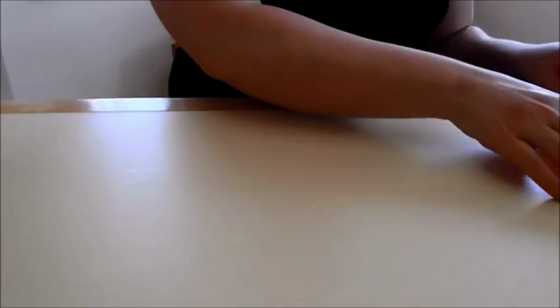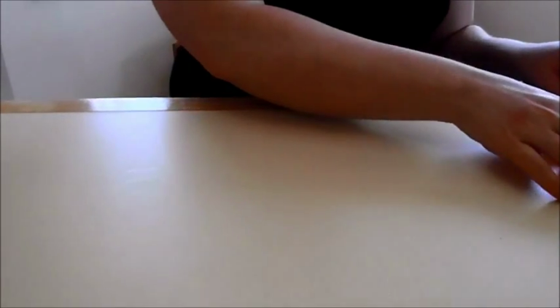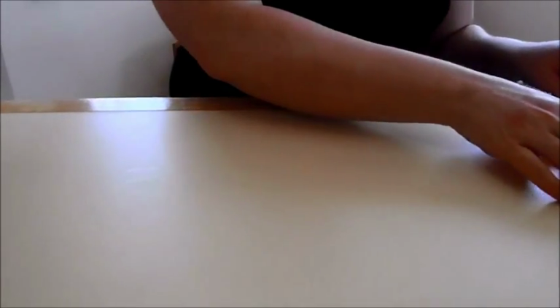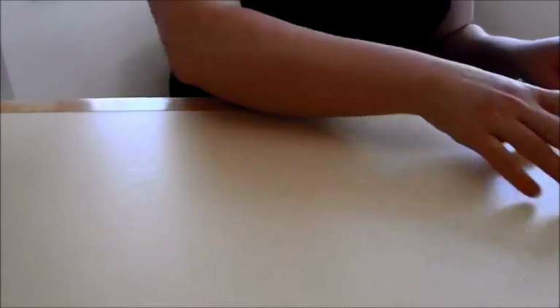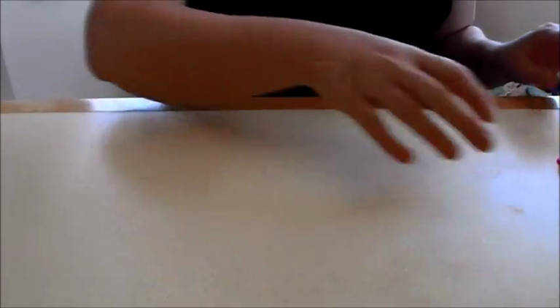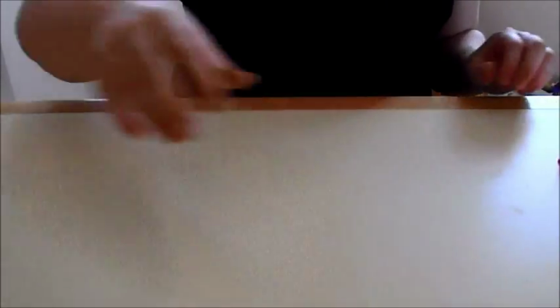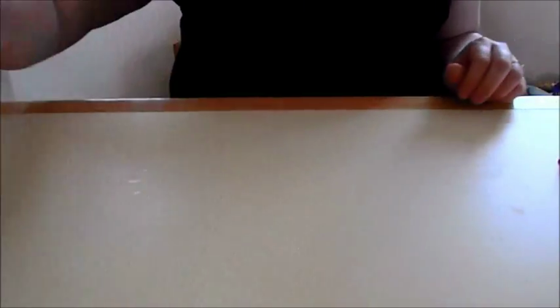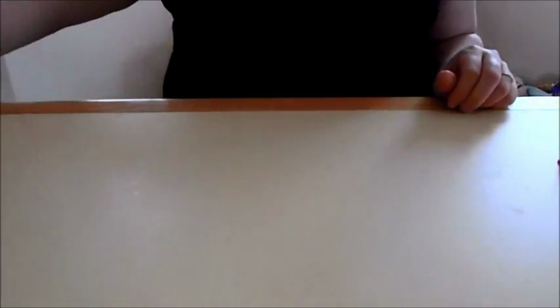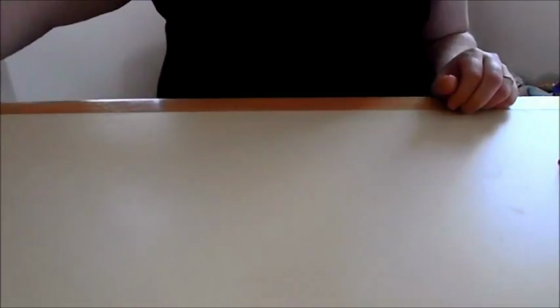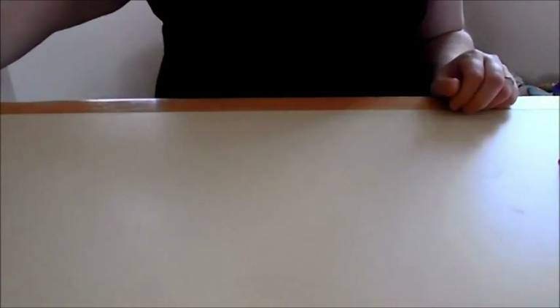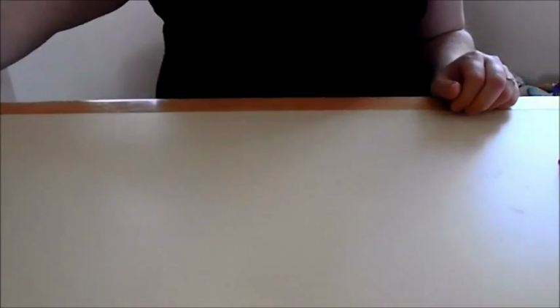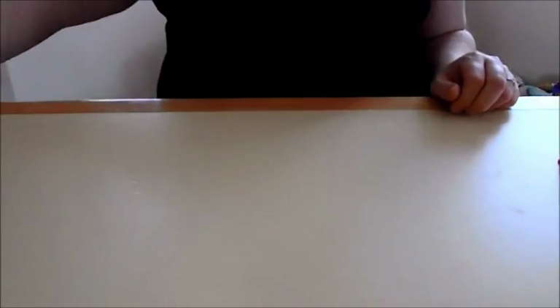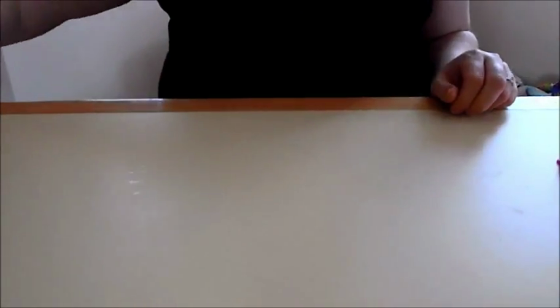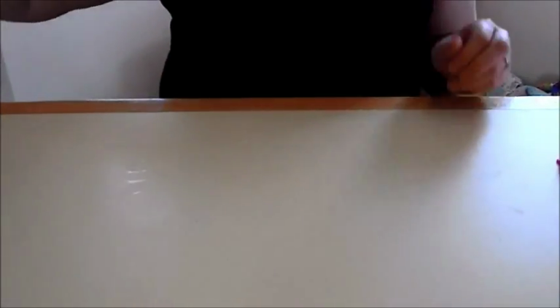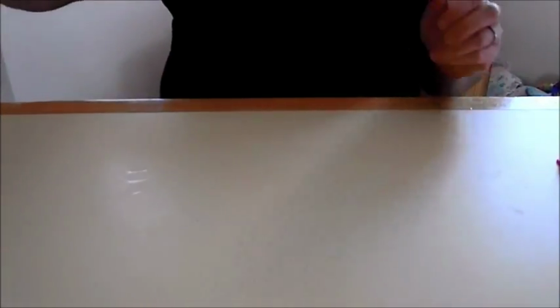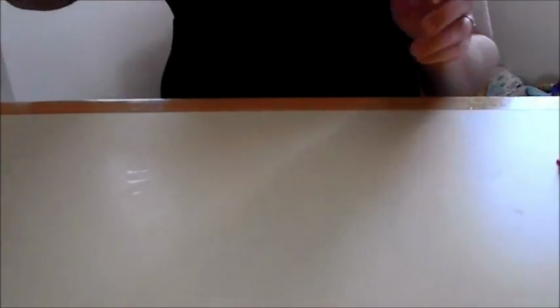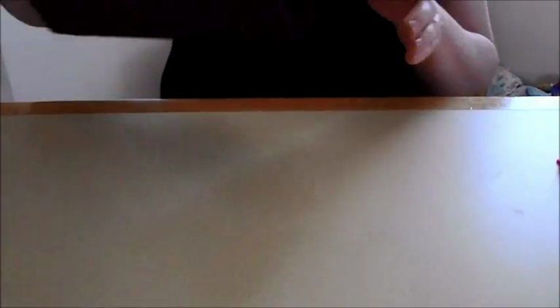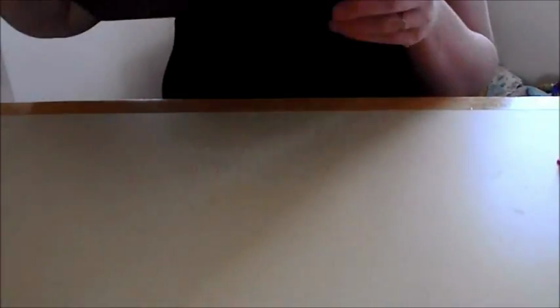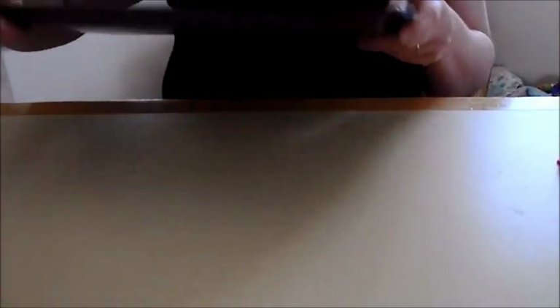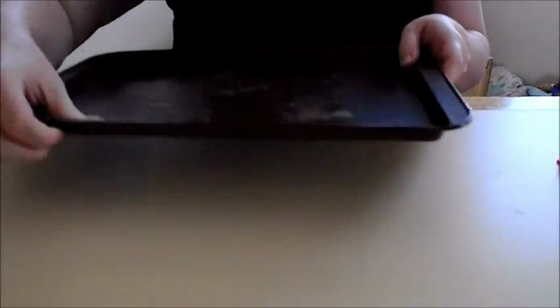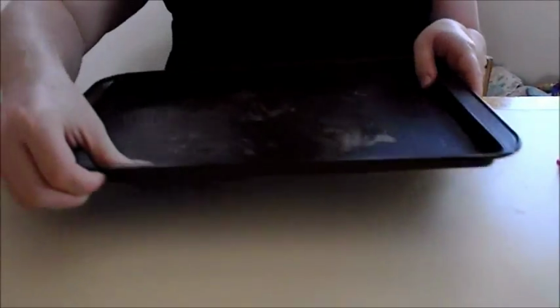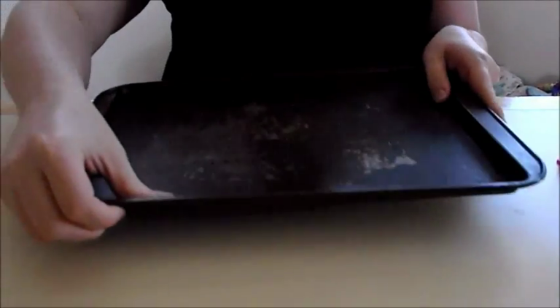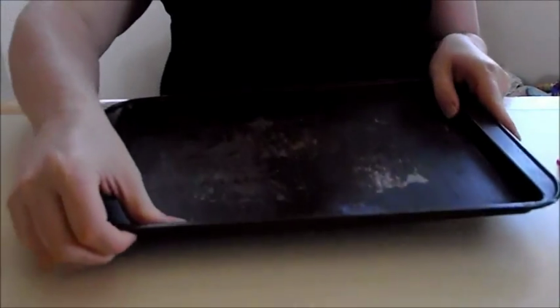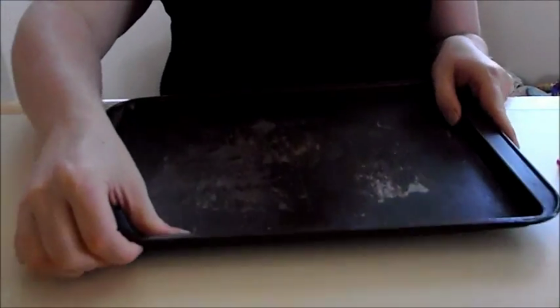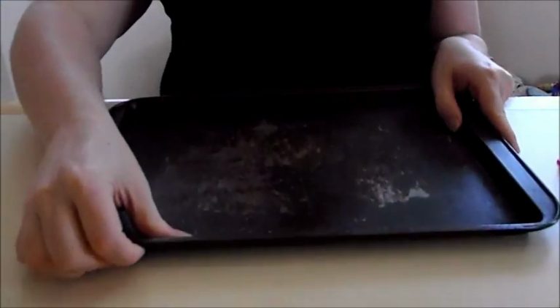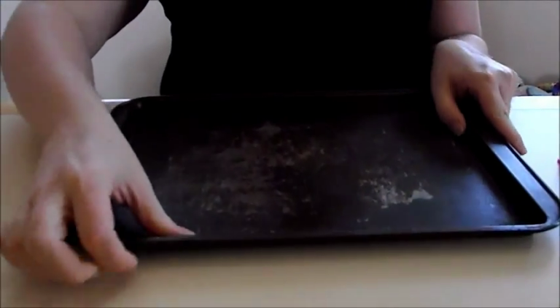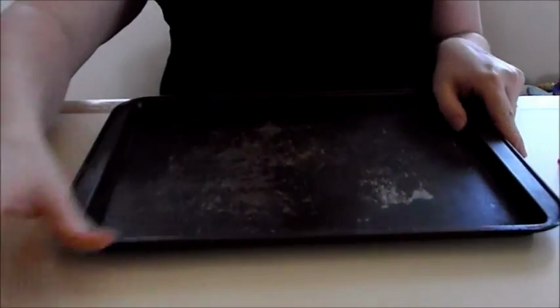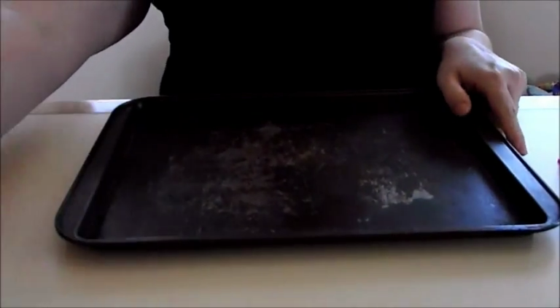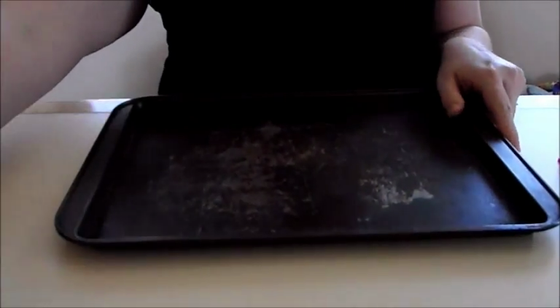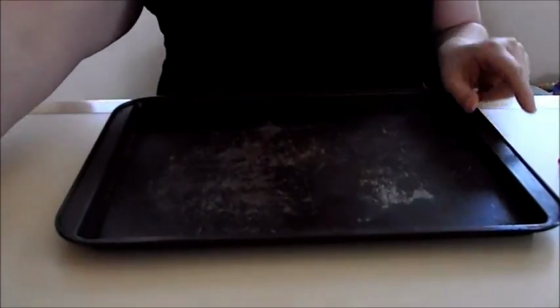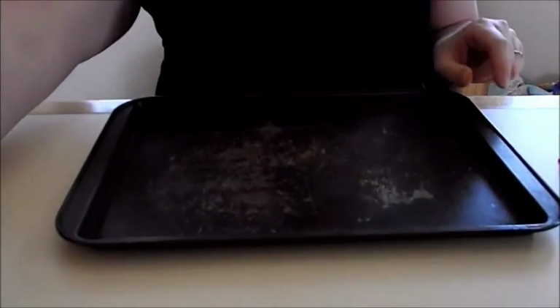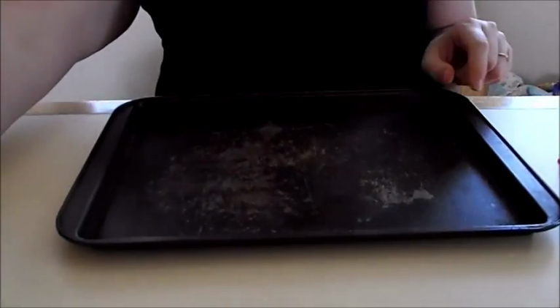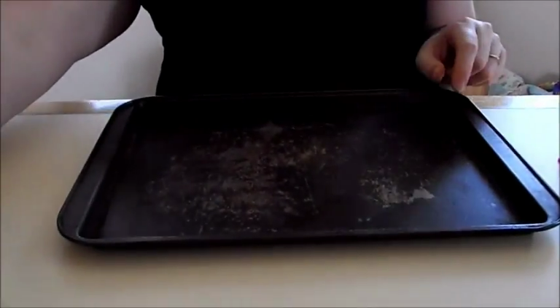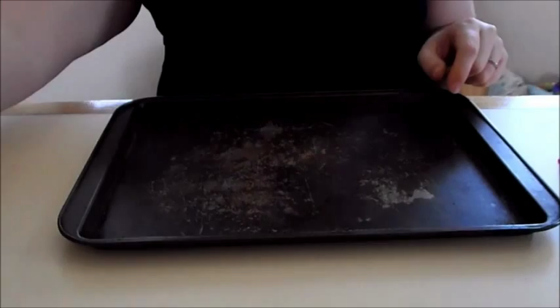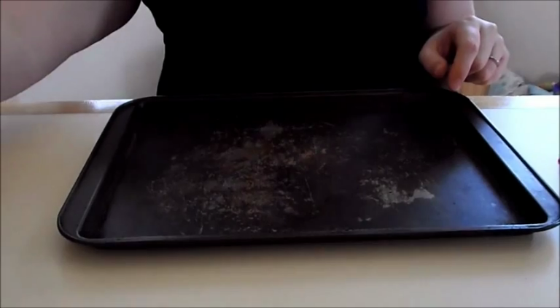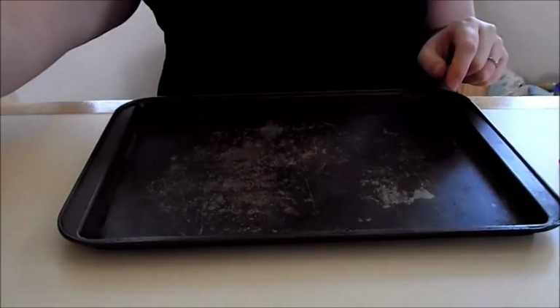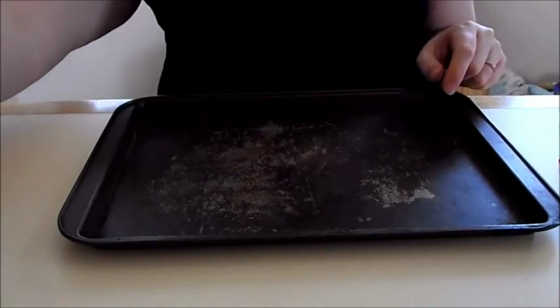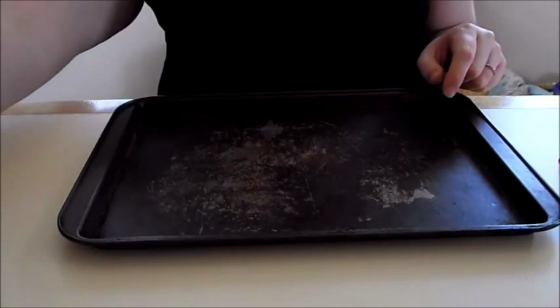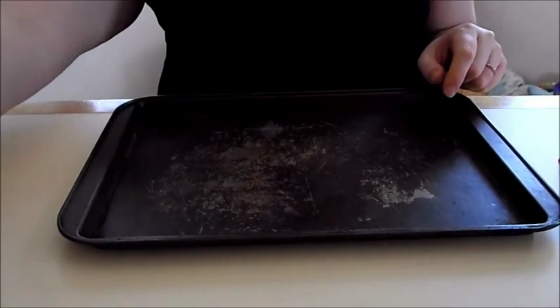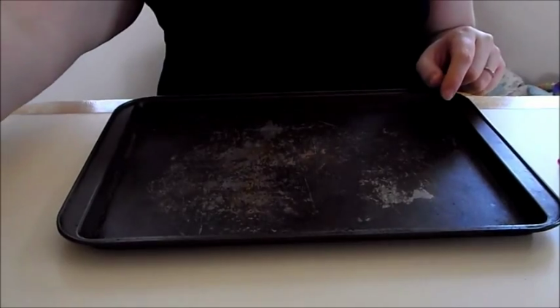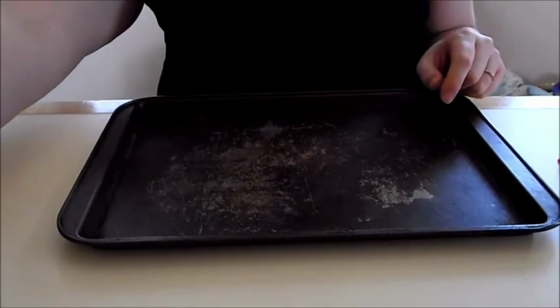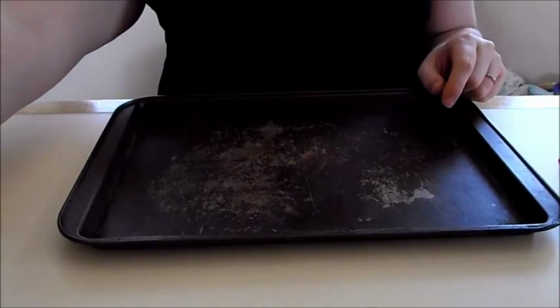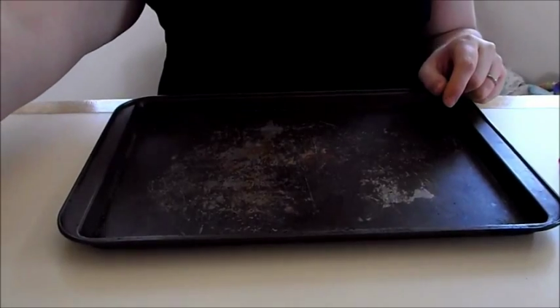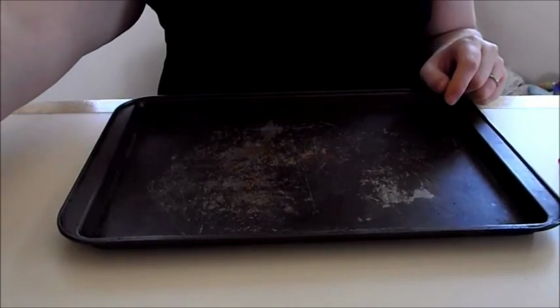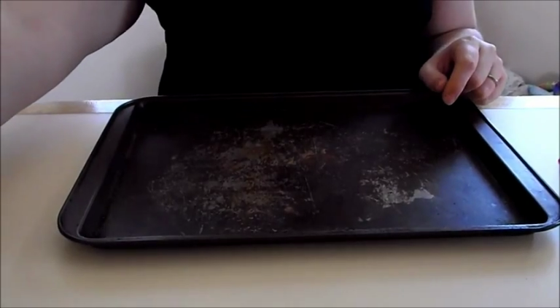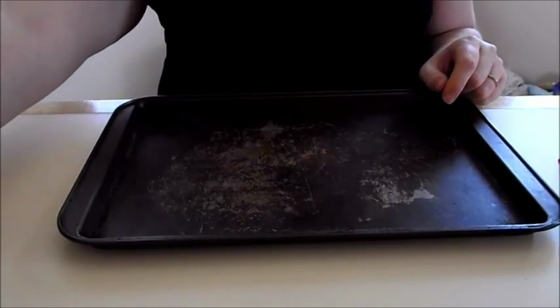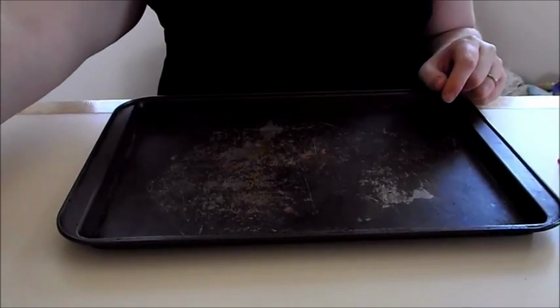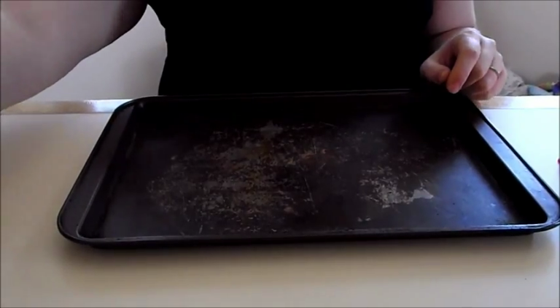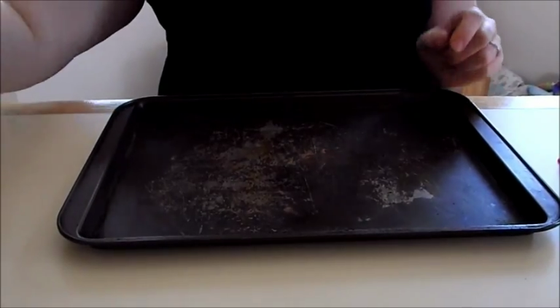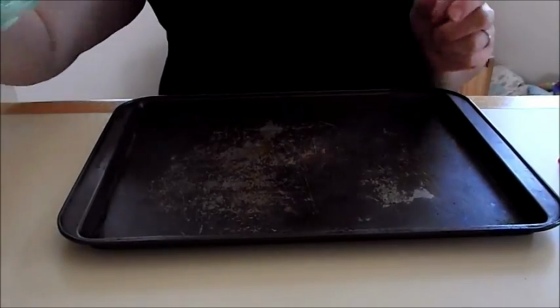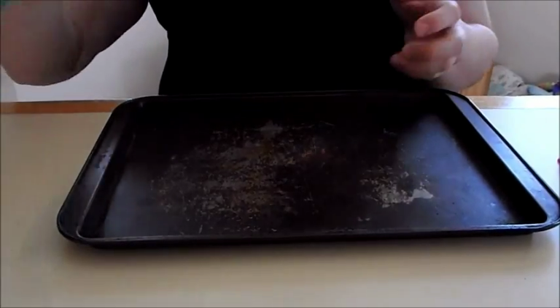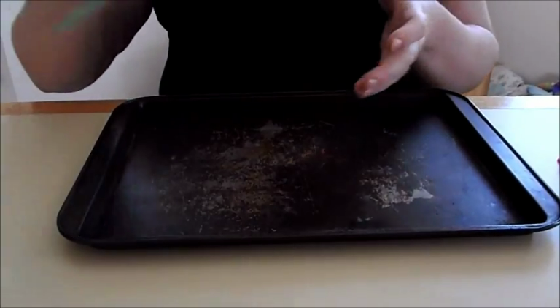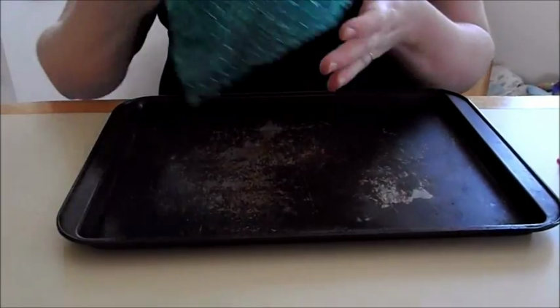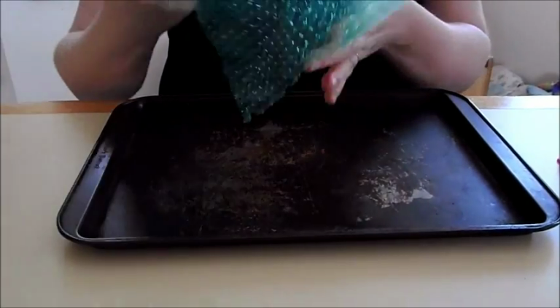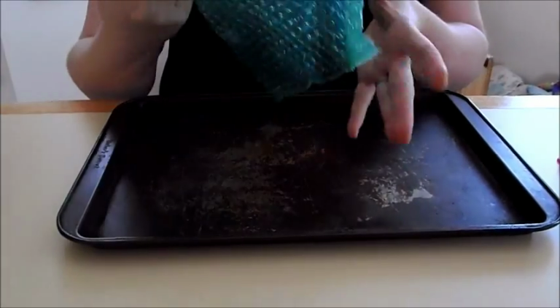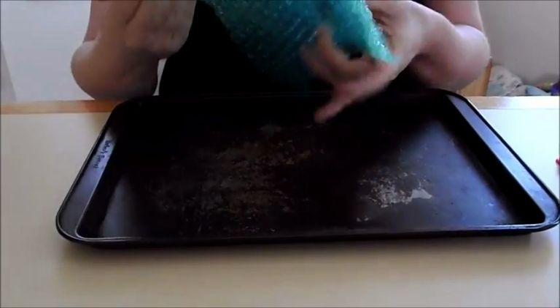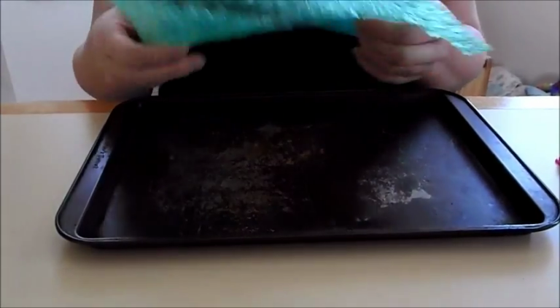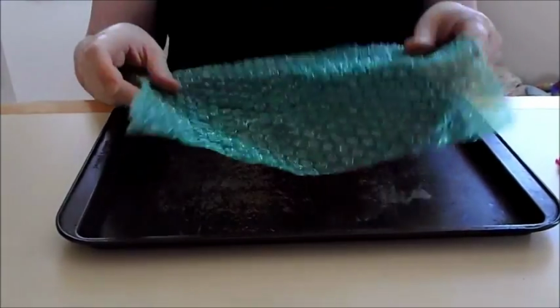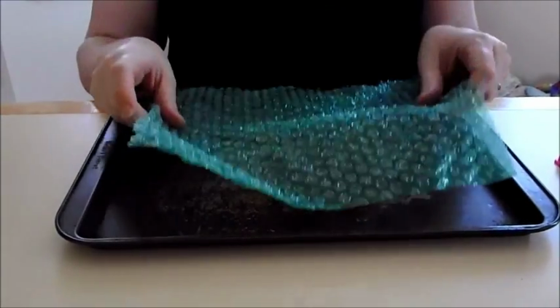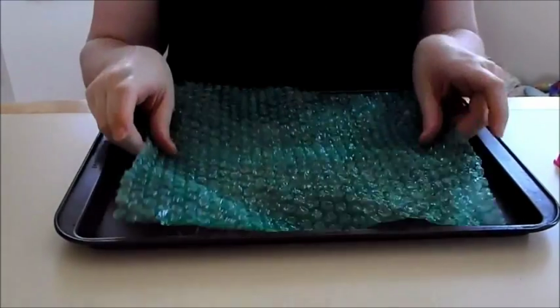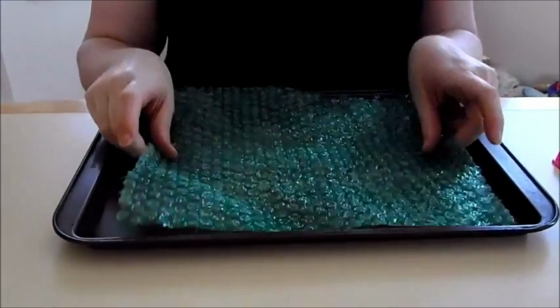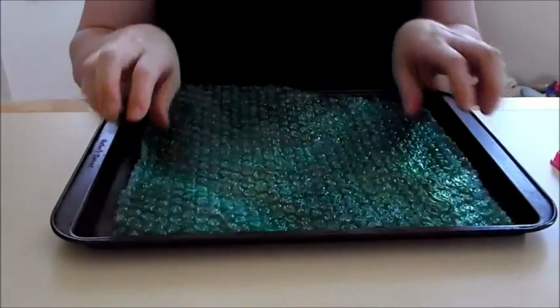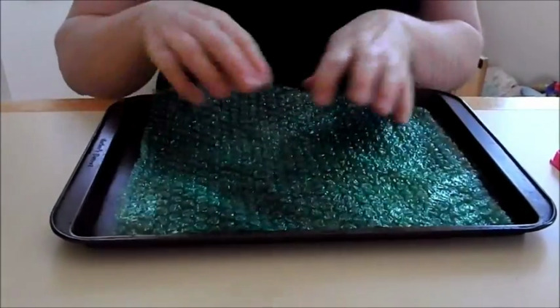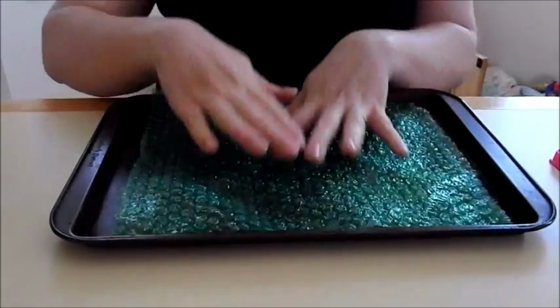To start out, you're going to need a shallow pan and some bubble wrap.